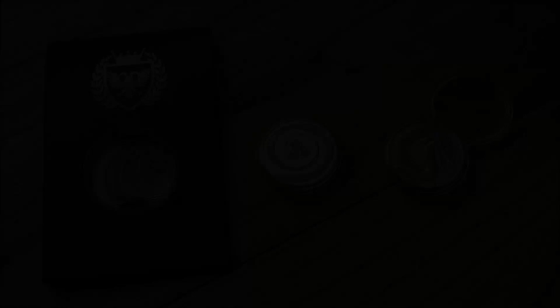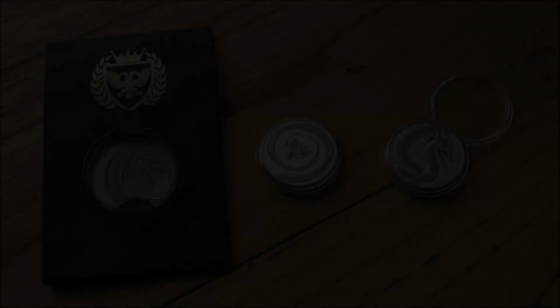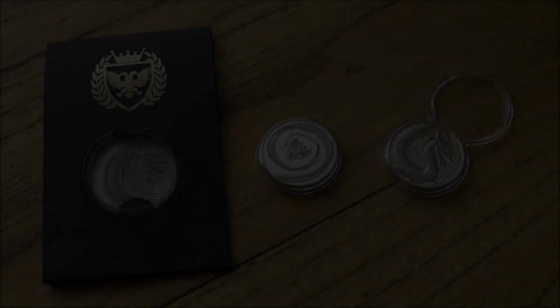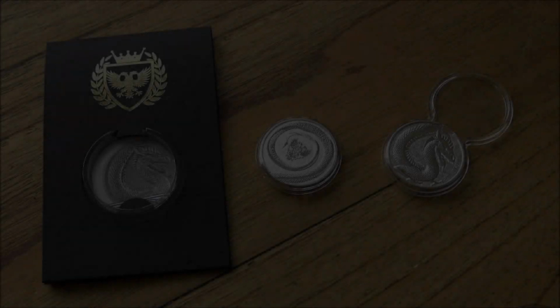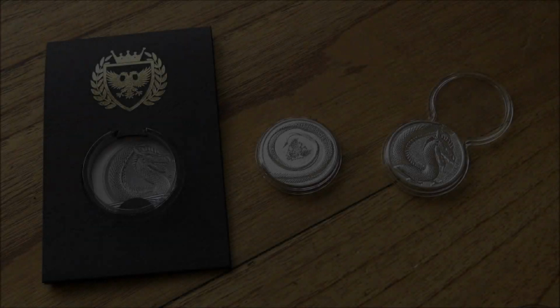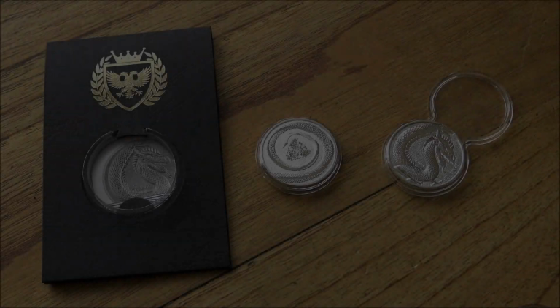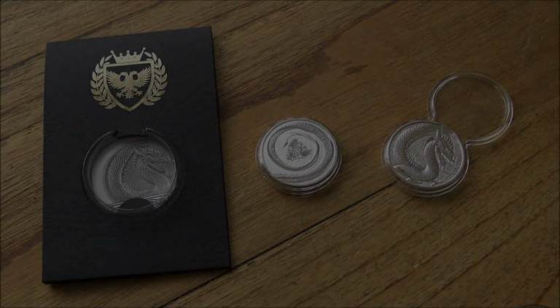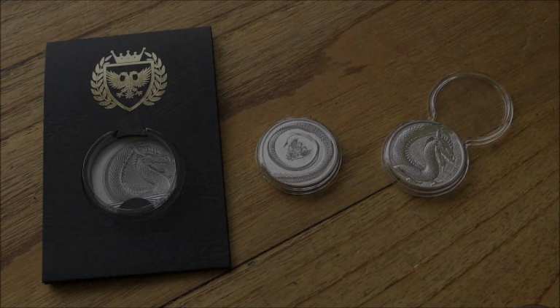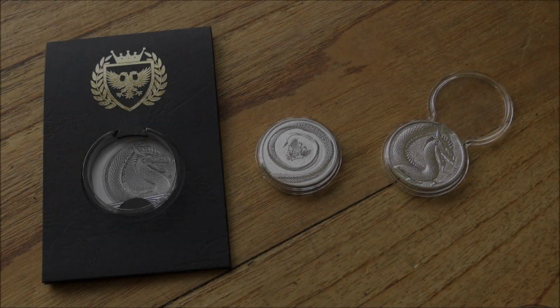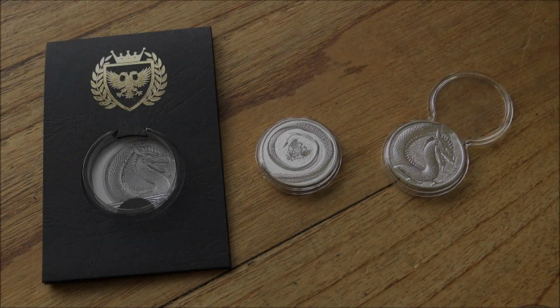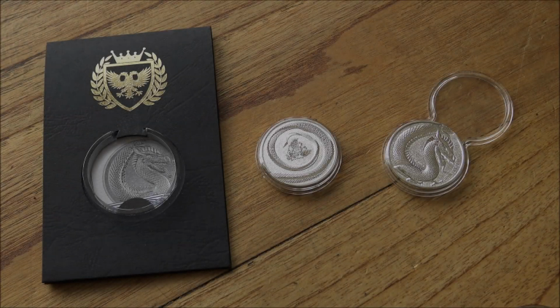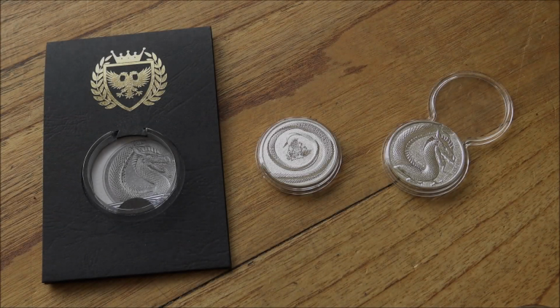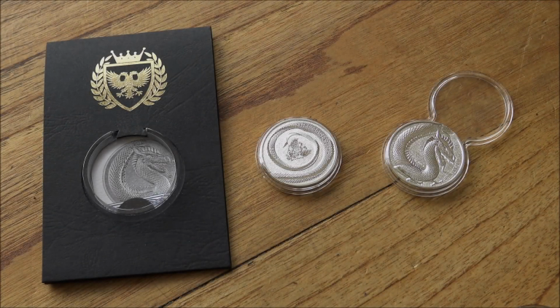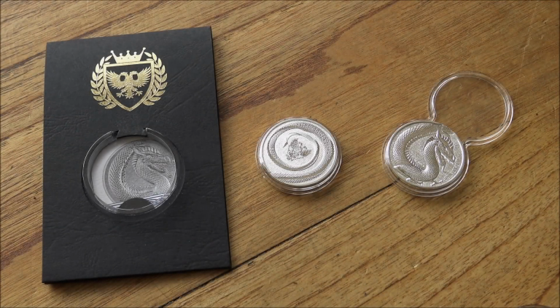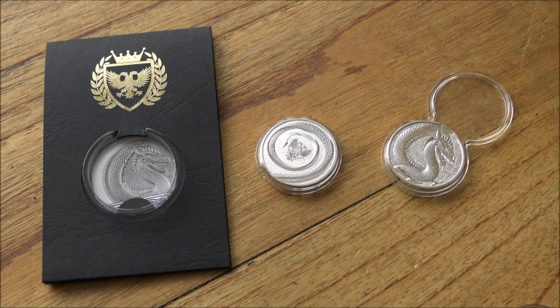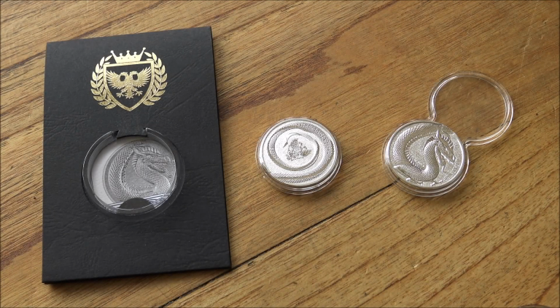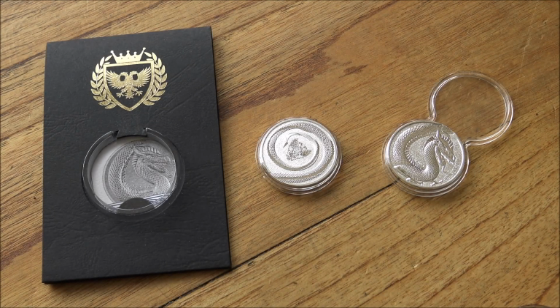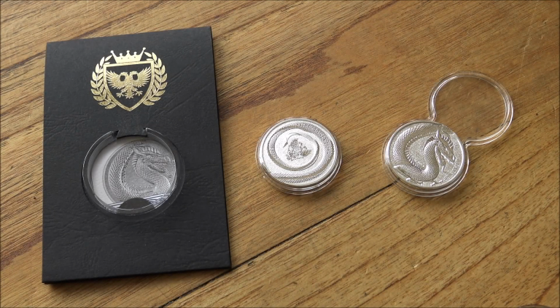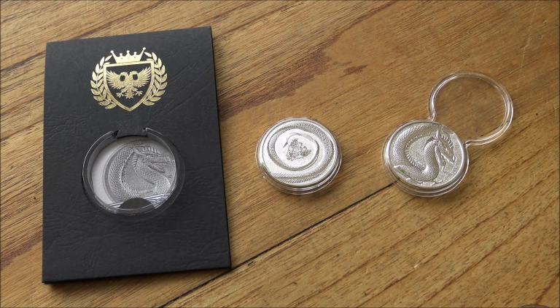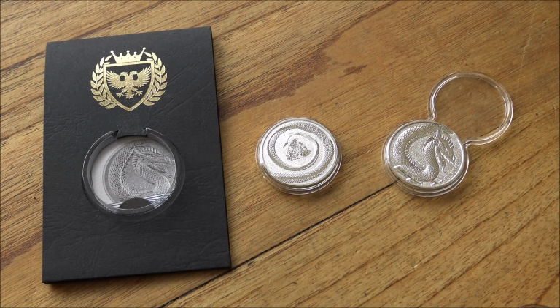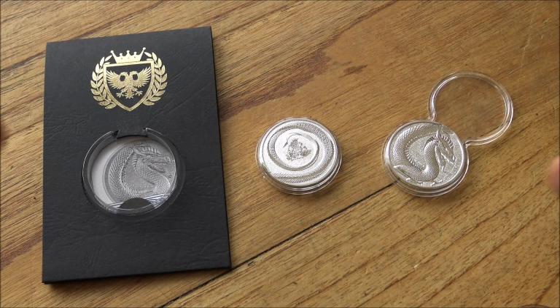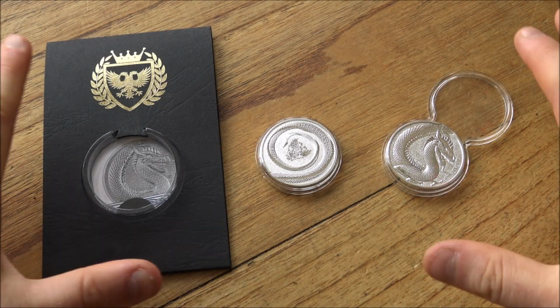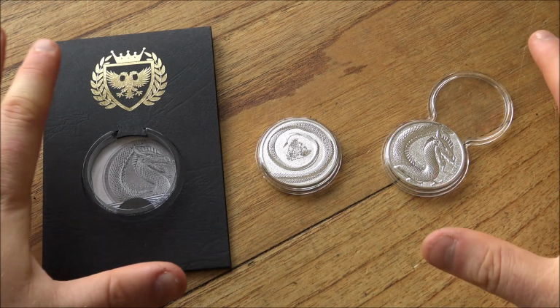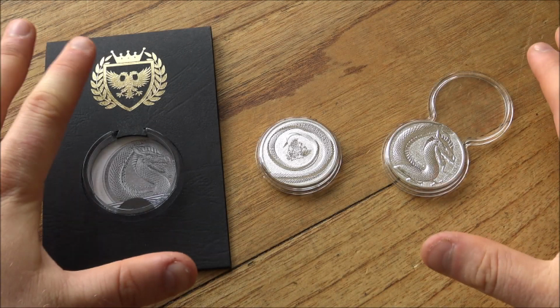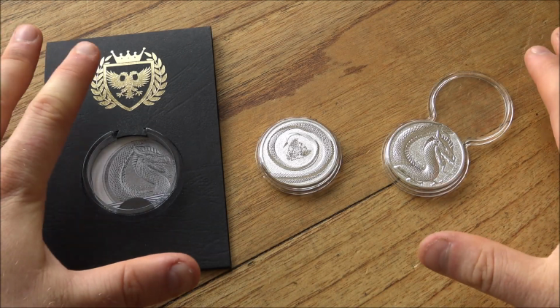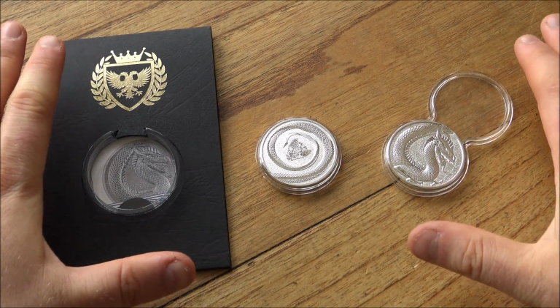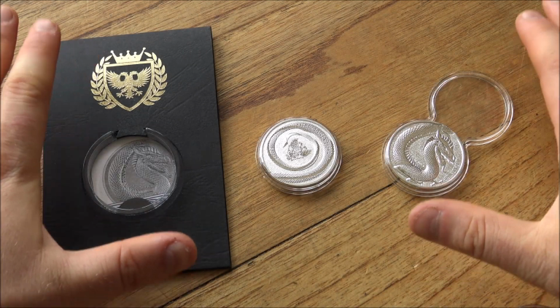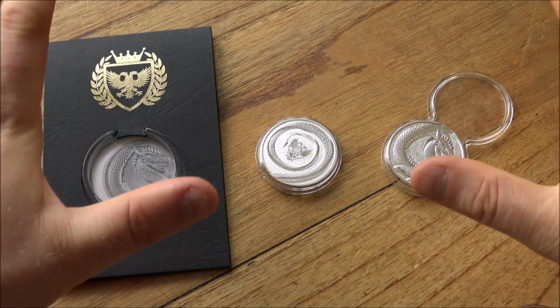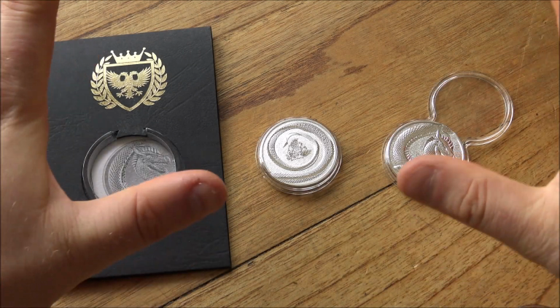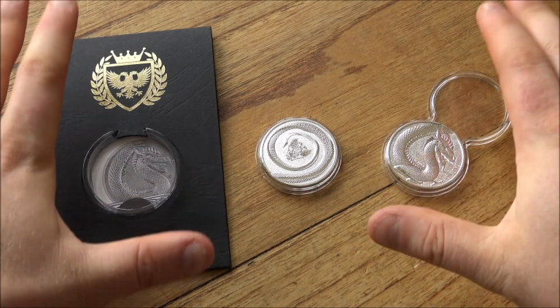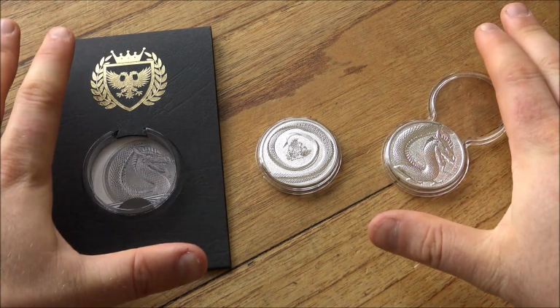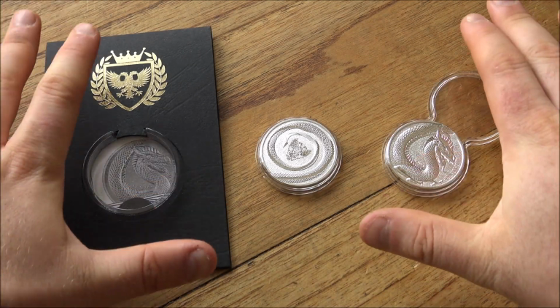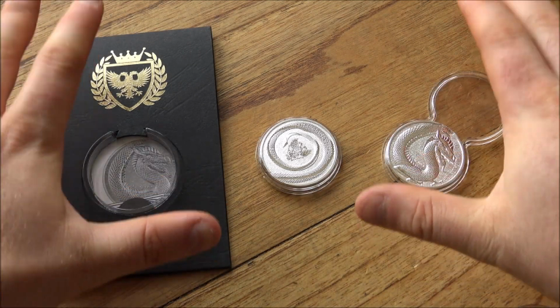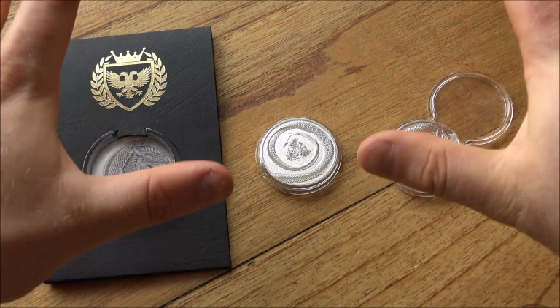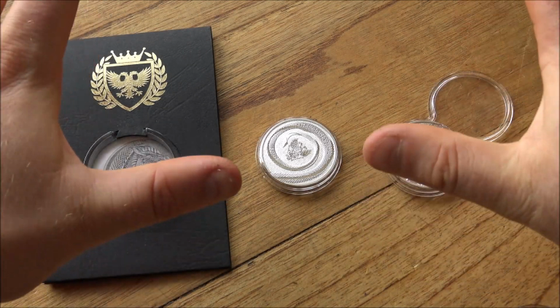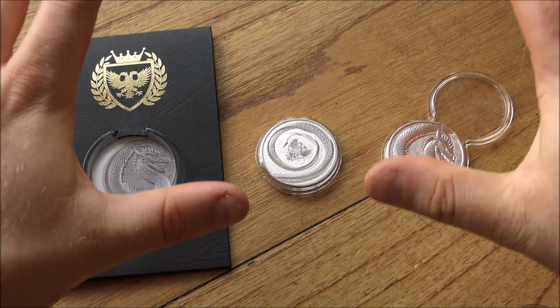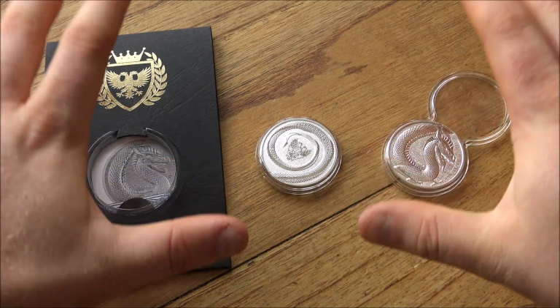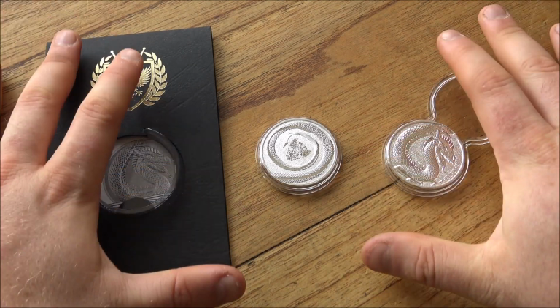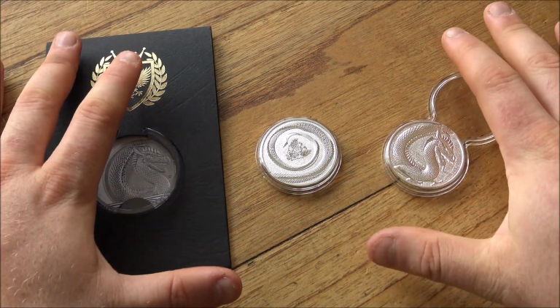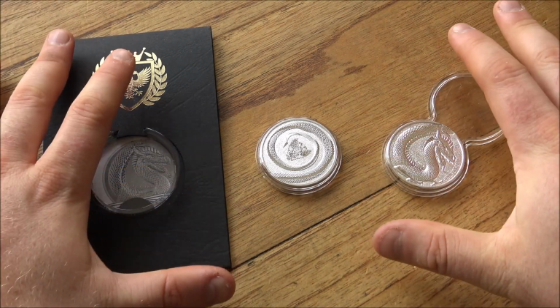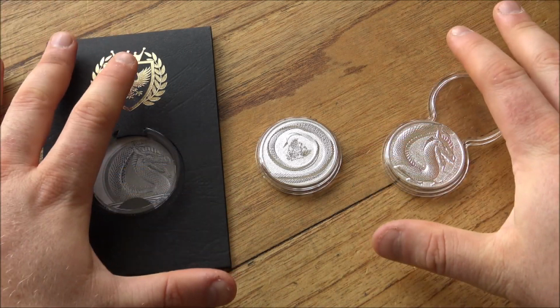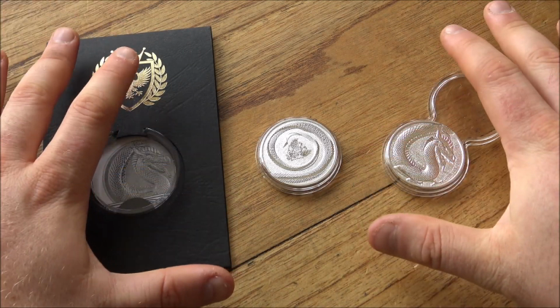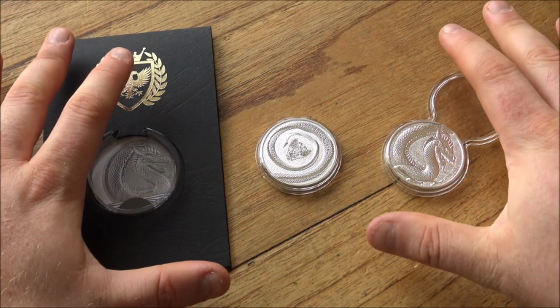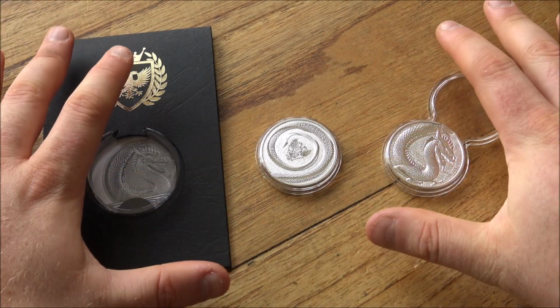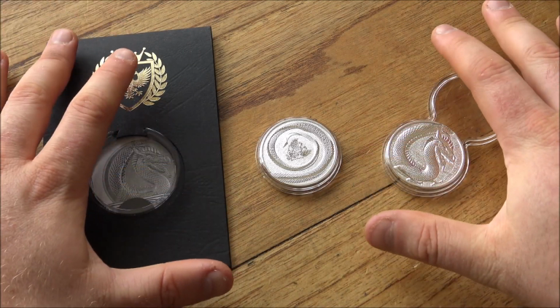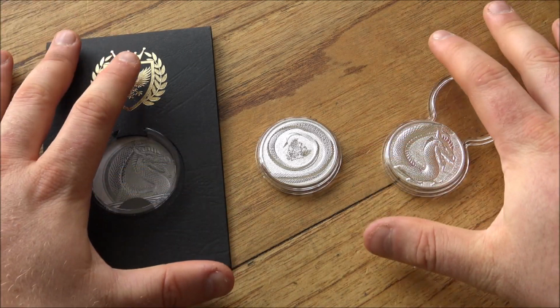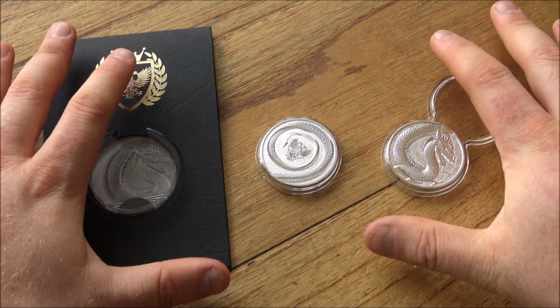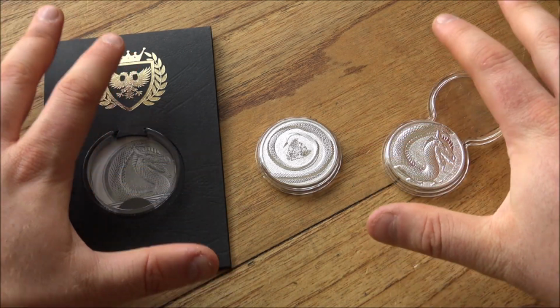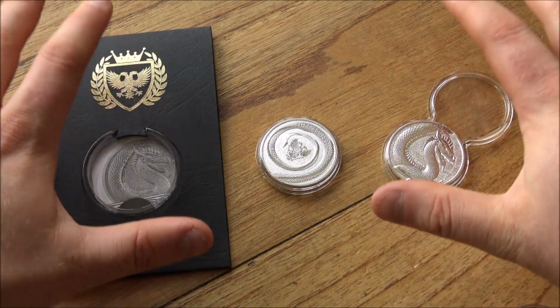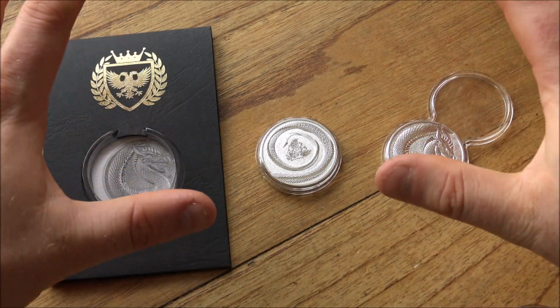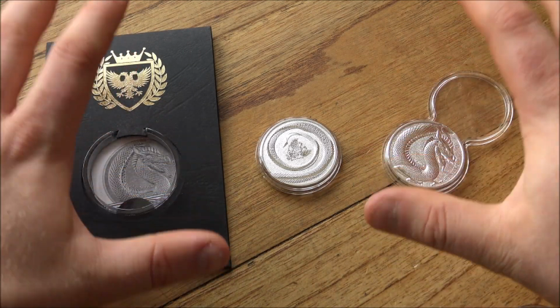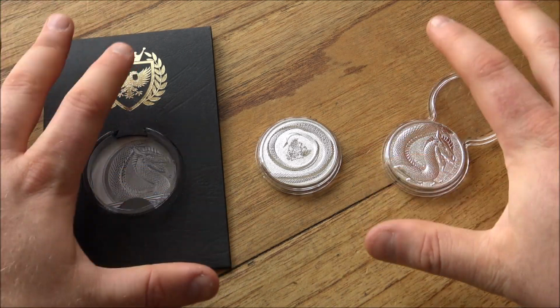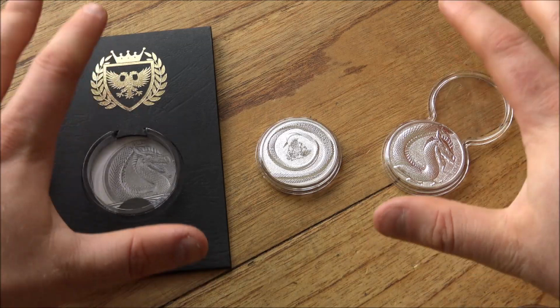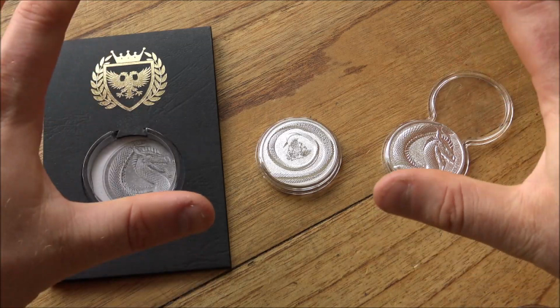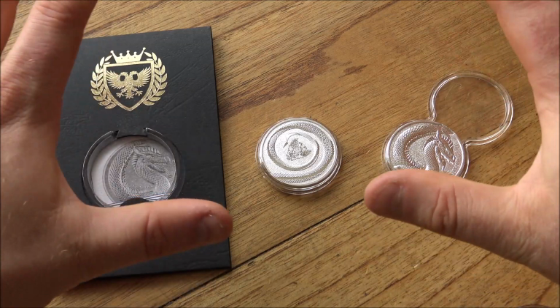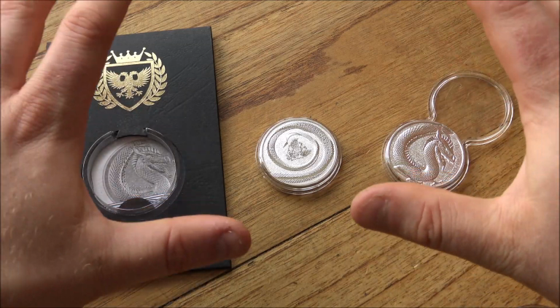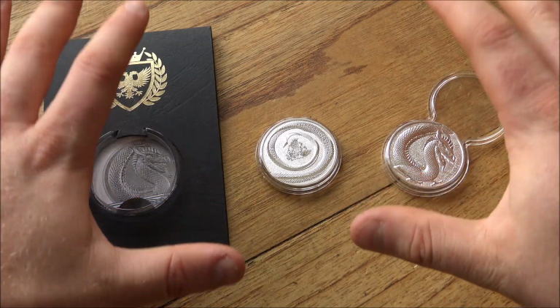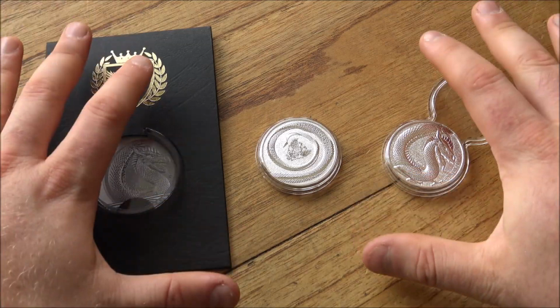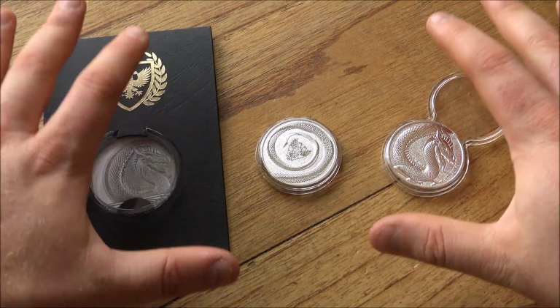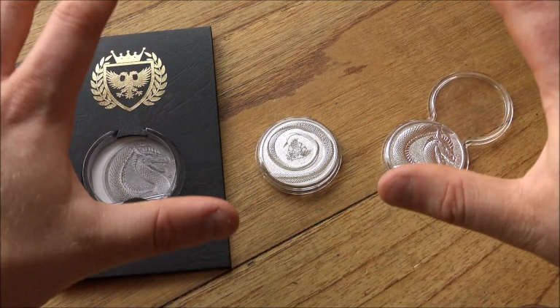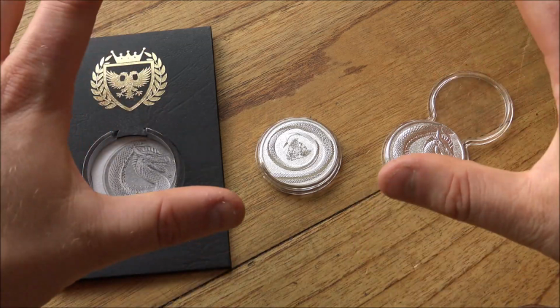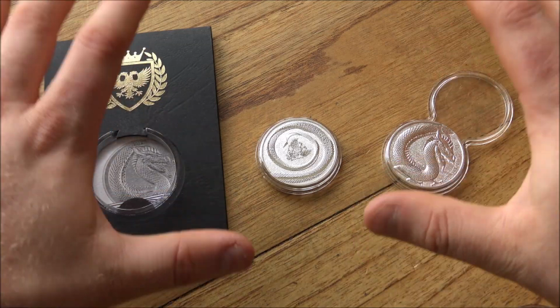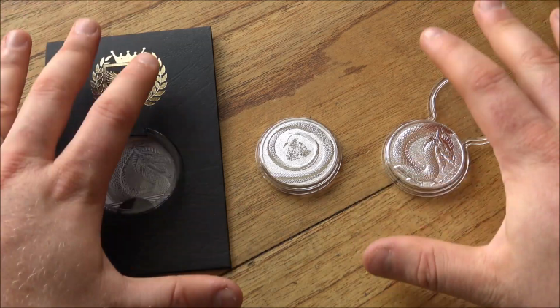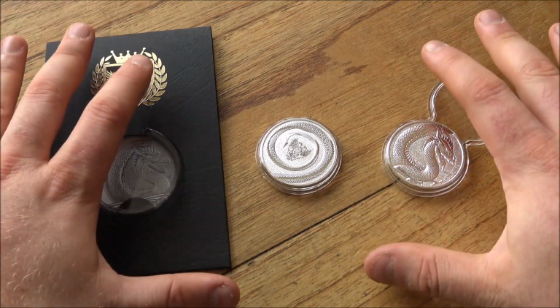Hello everybody, BackyardBullion here. These are probably the coolest dragon themed rounds that I have ever seen.